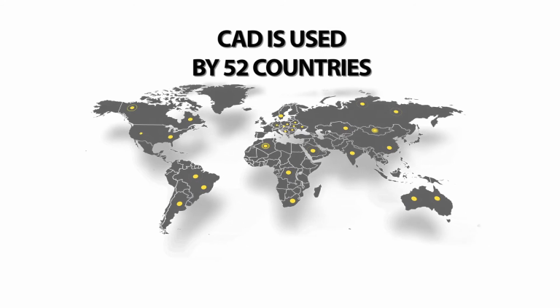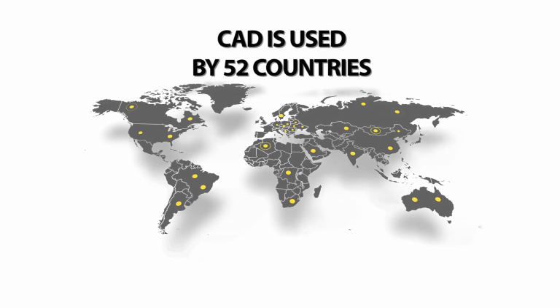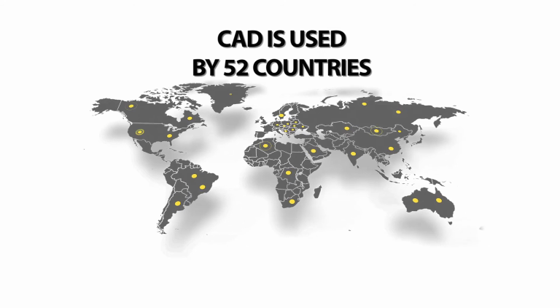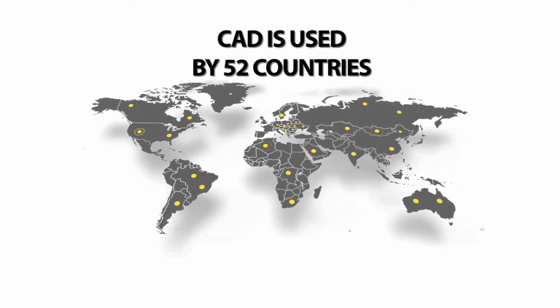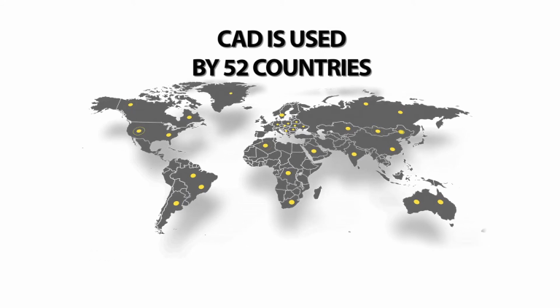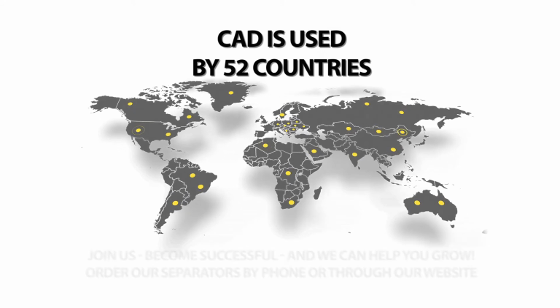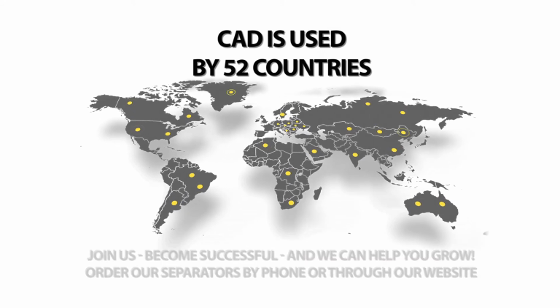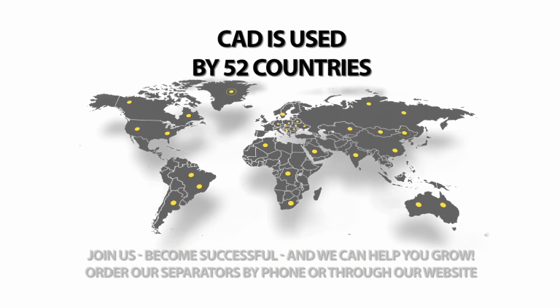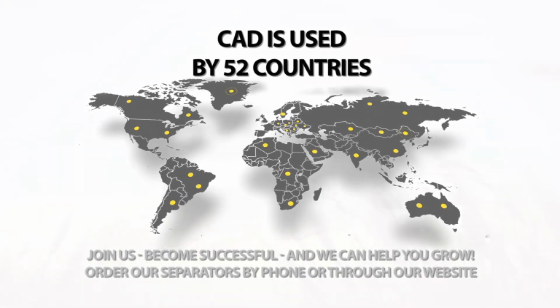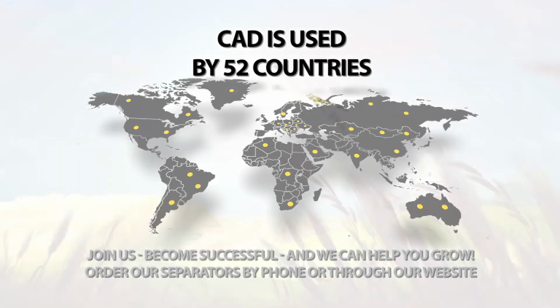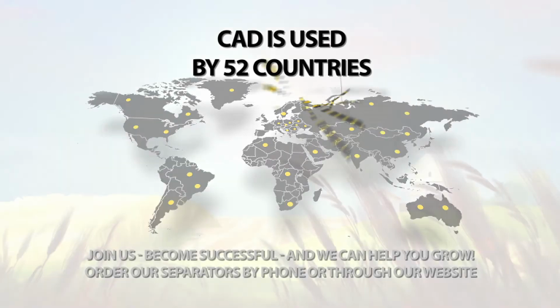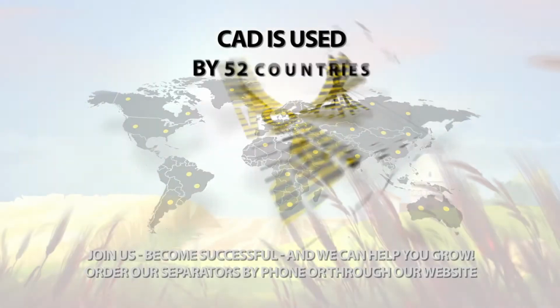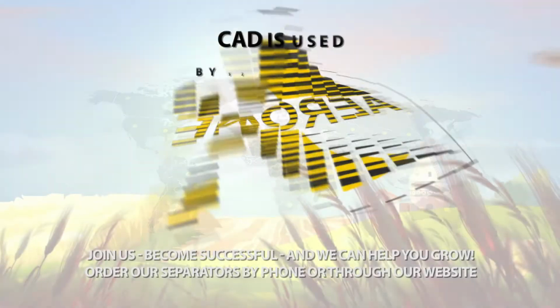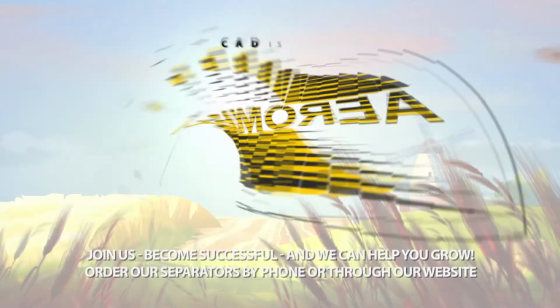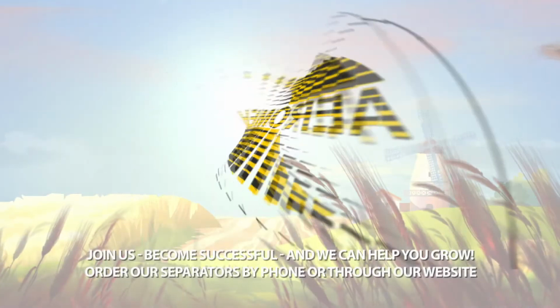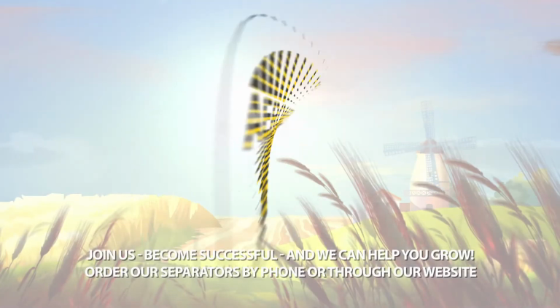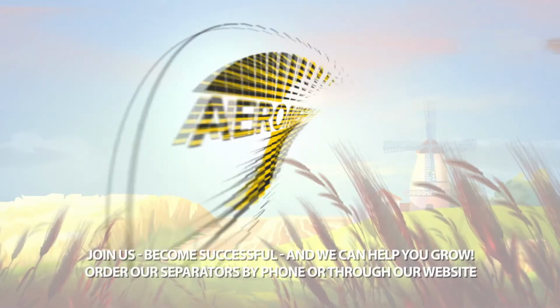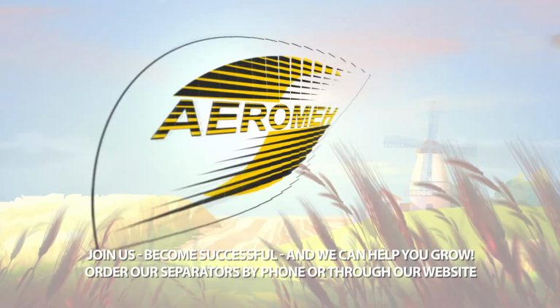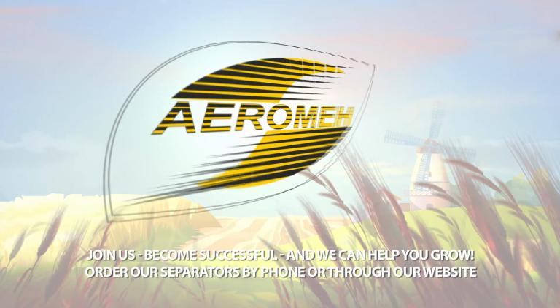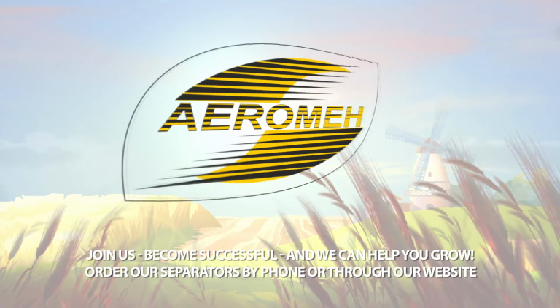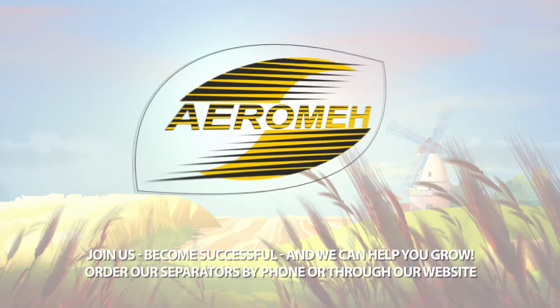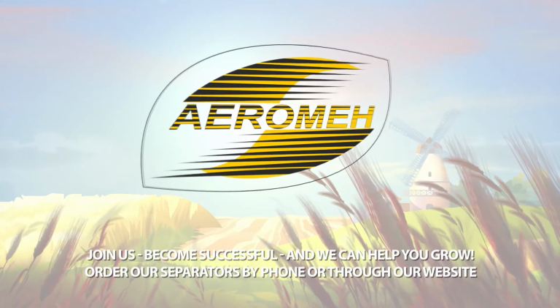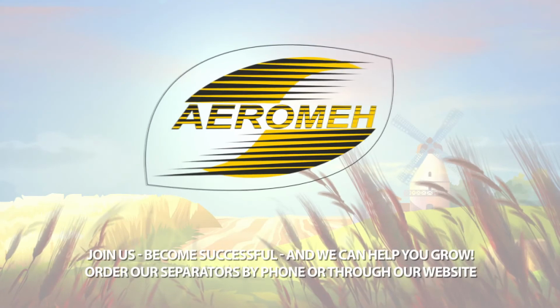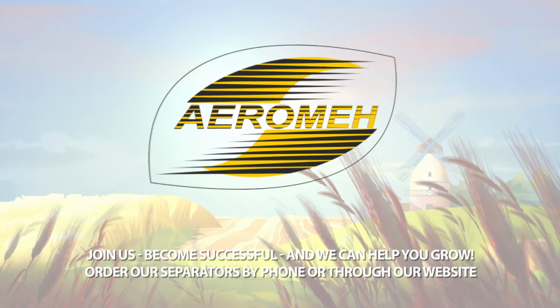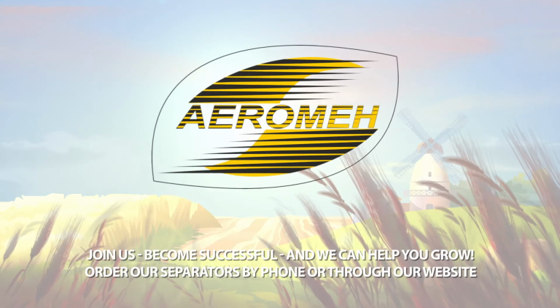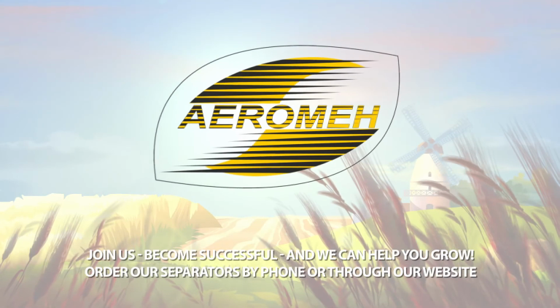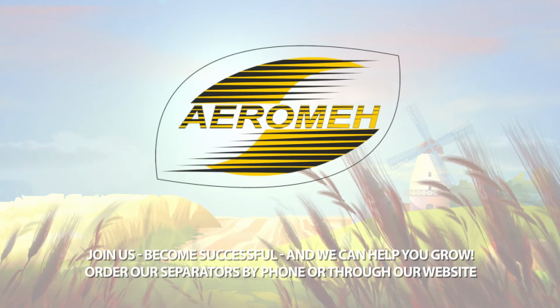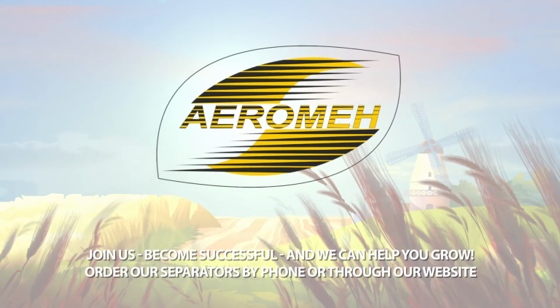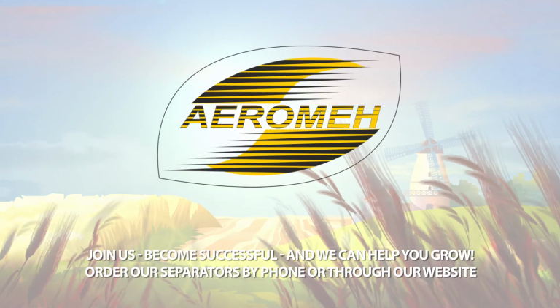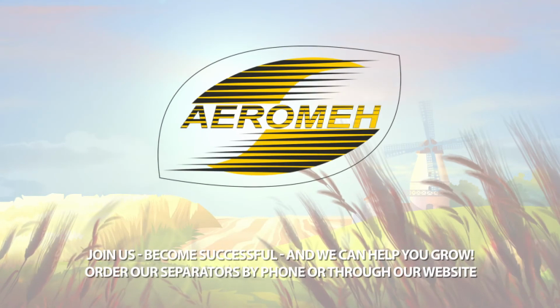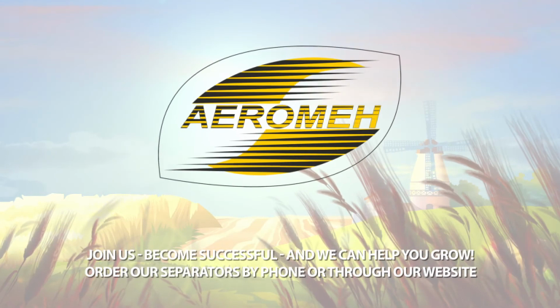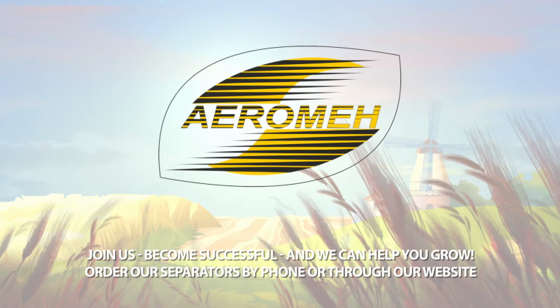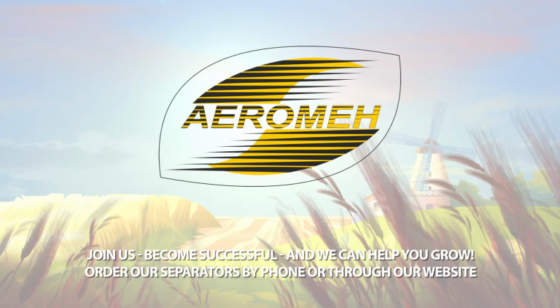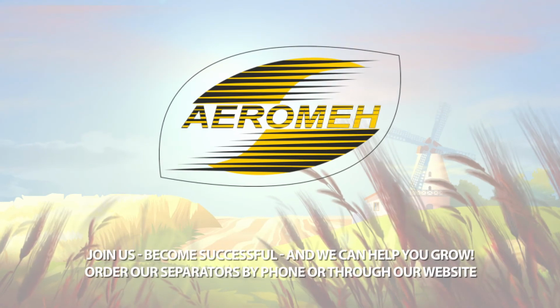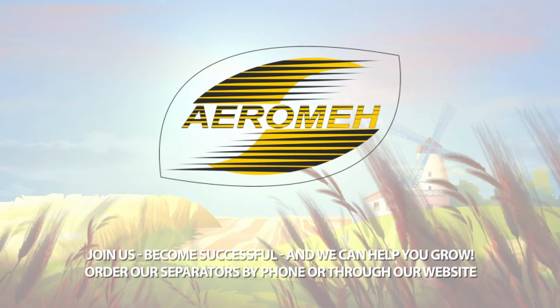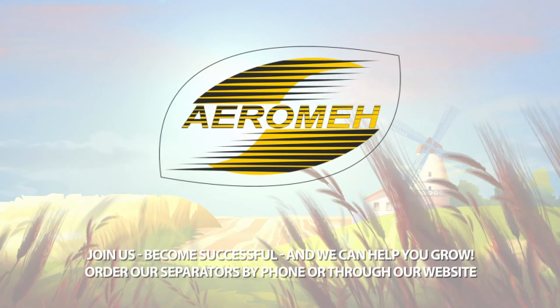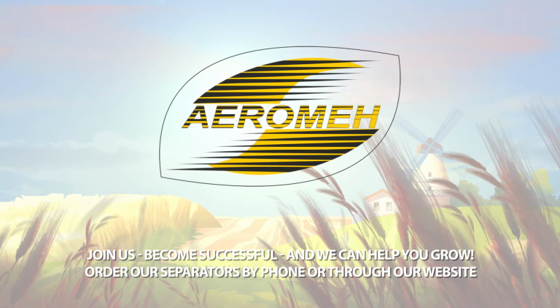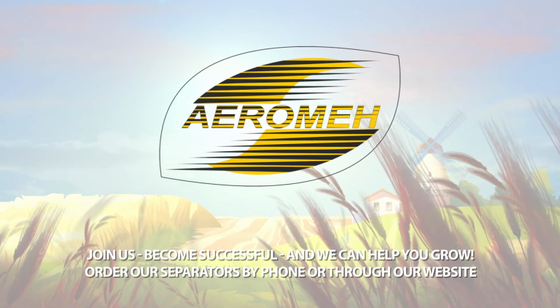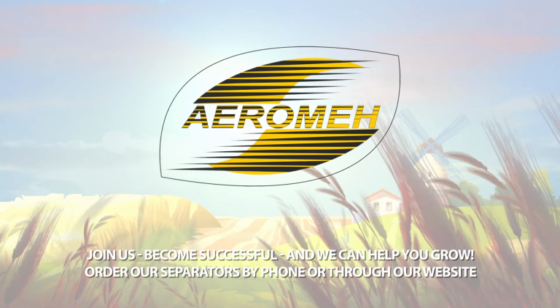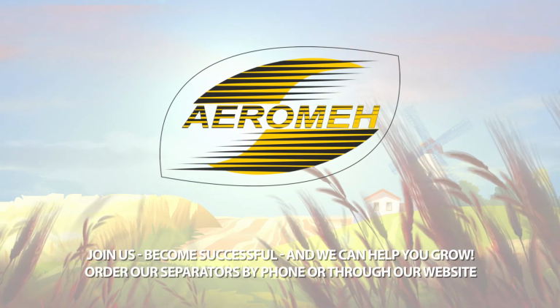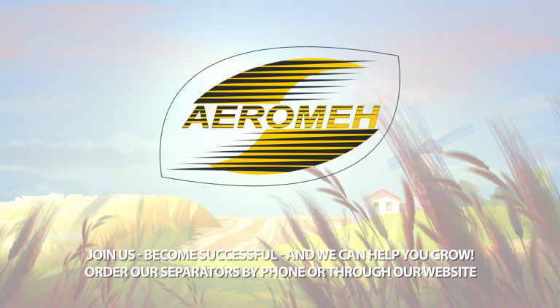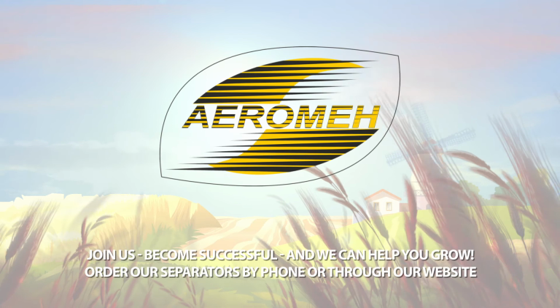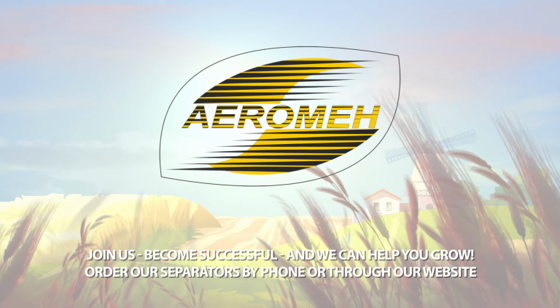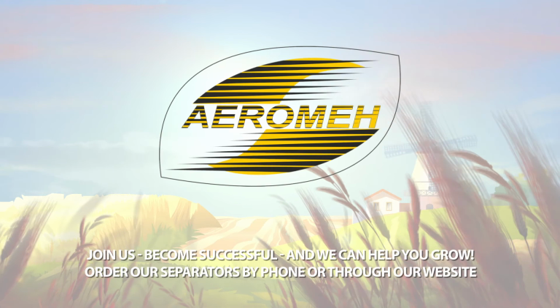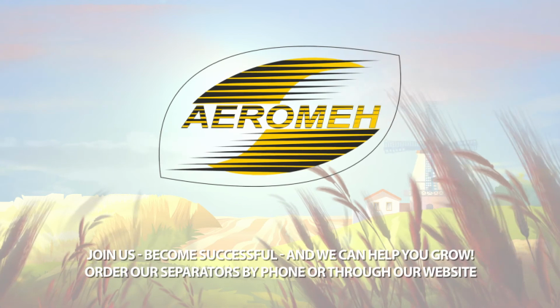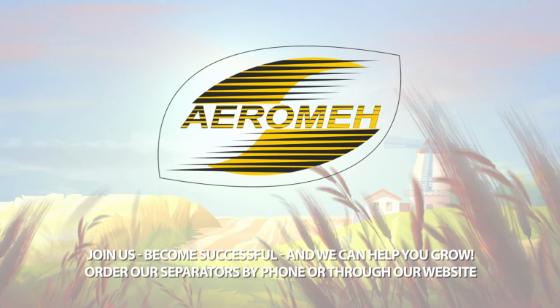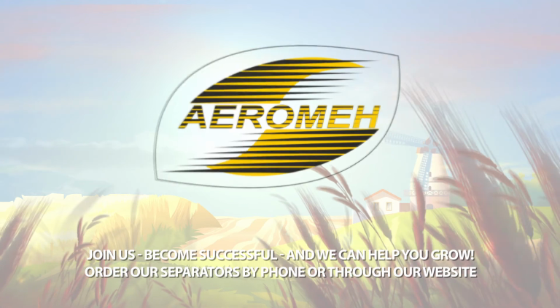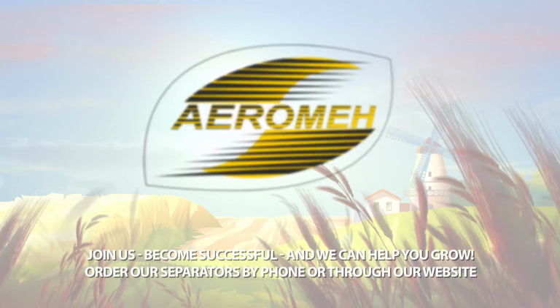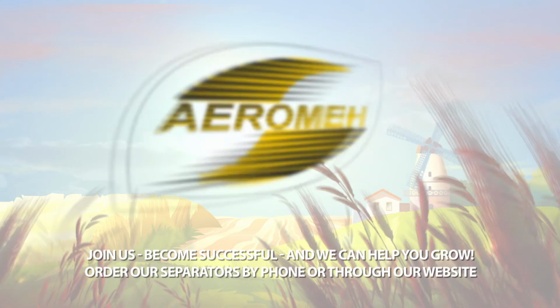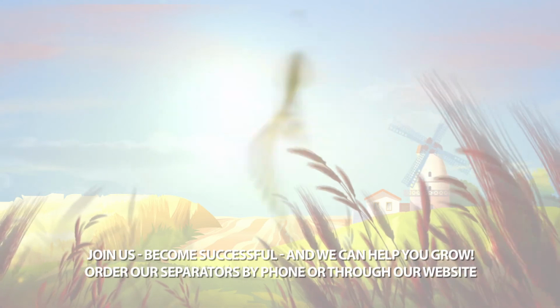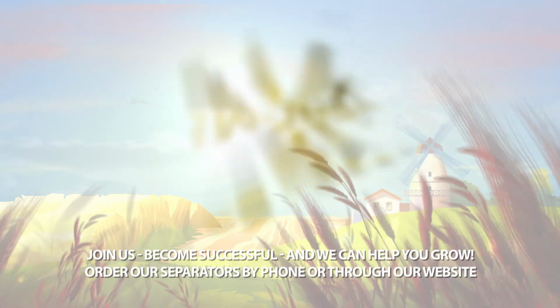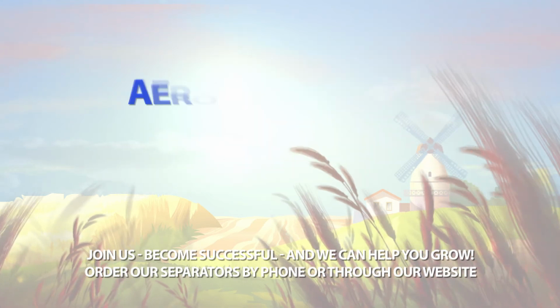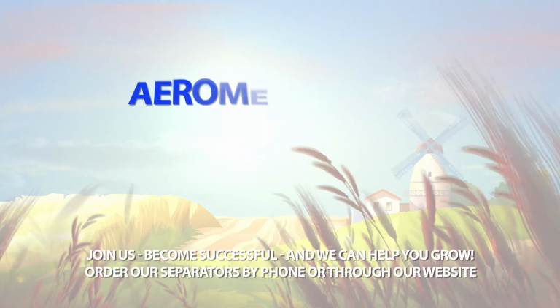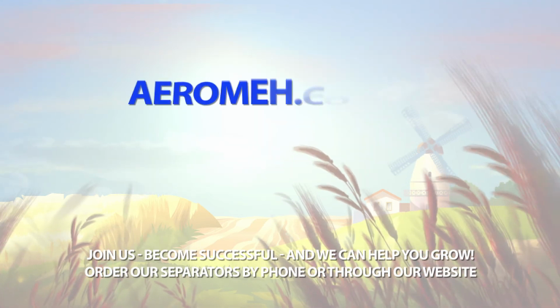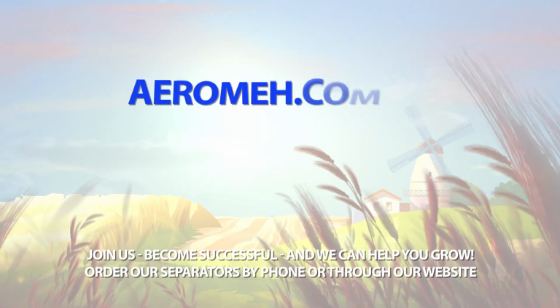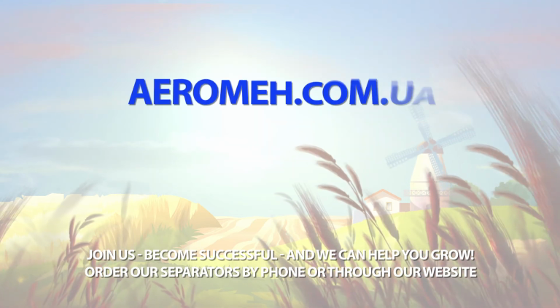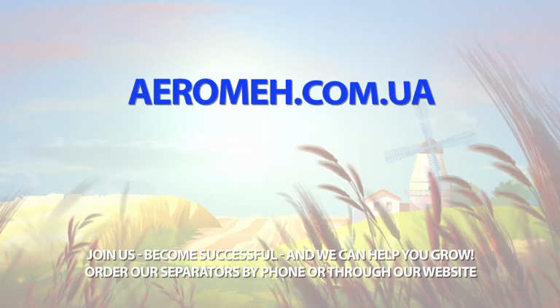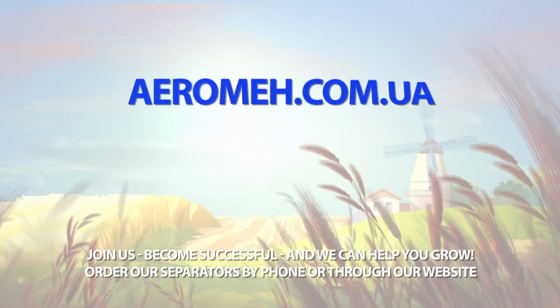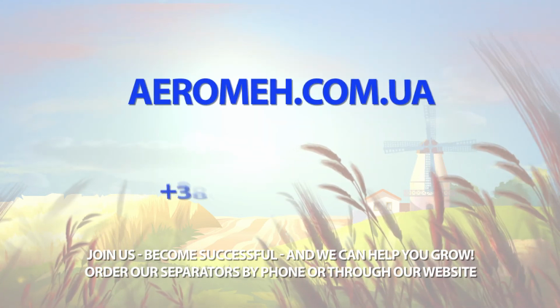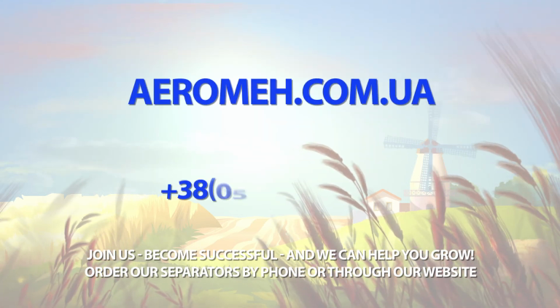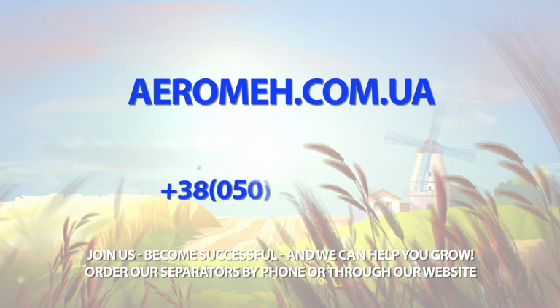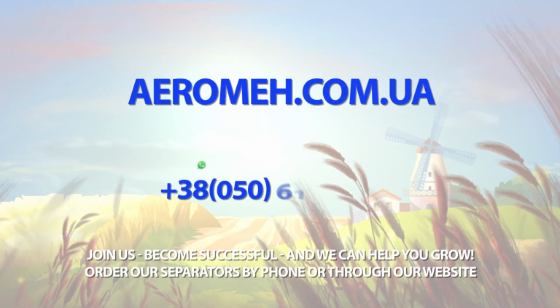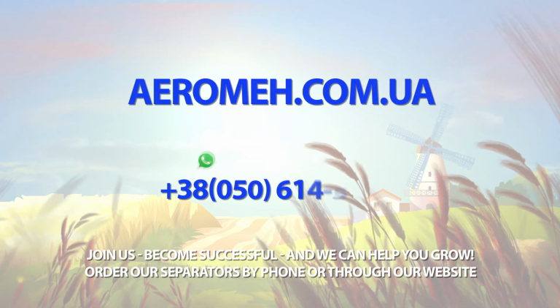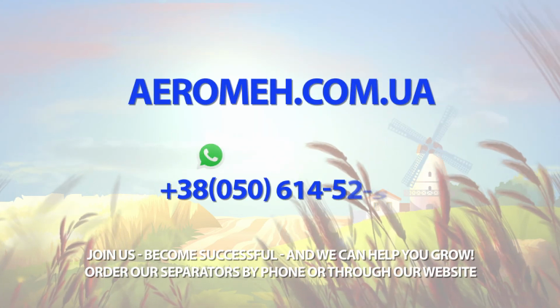Join us, become successful, and we can help you grow. Order our separators by phone or through our website.